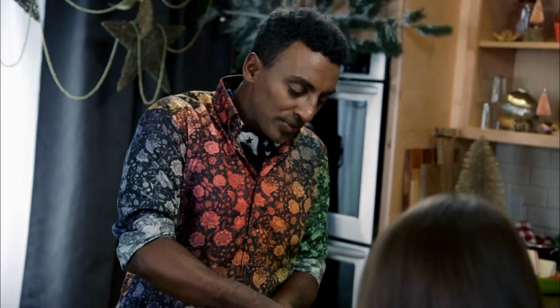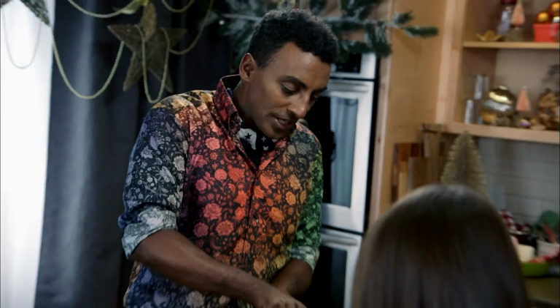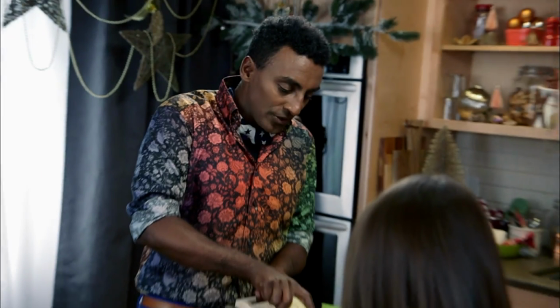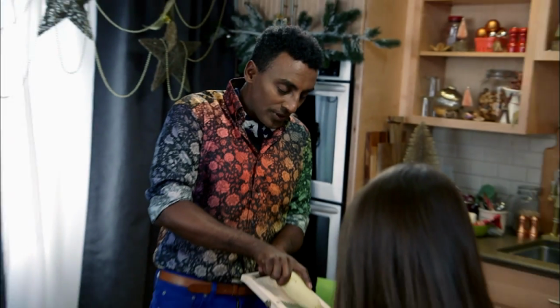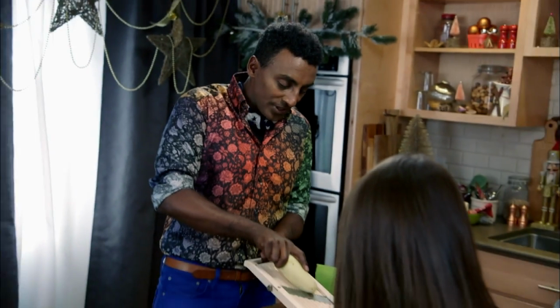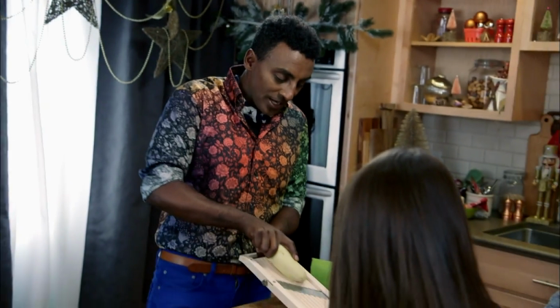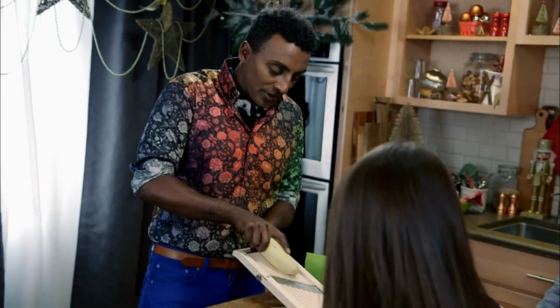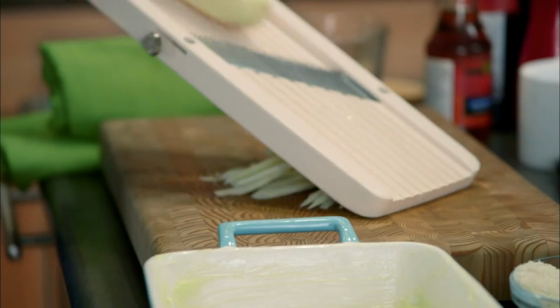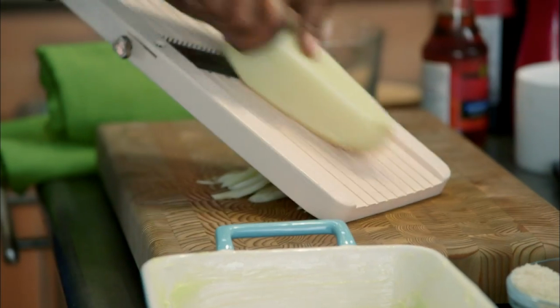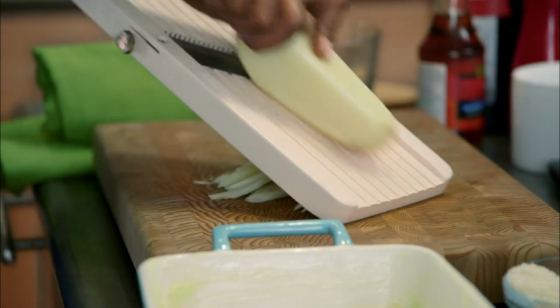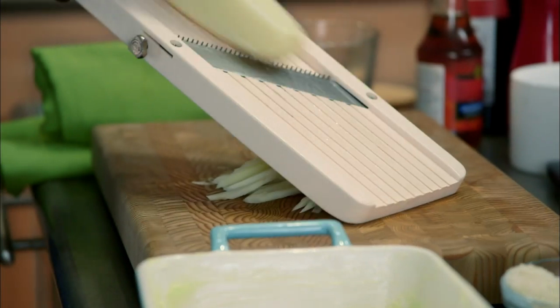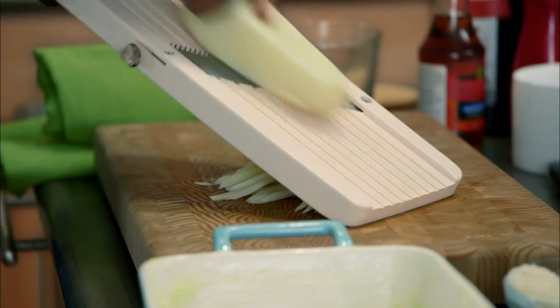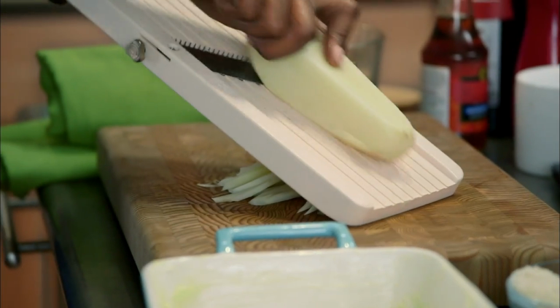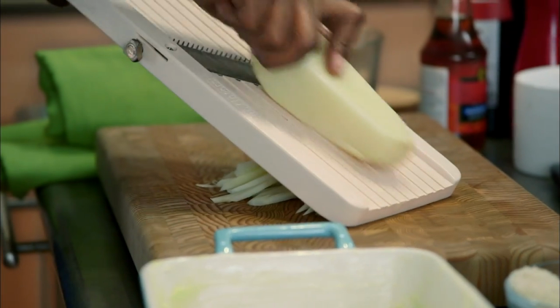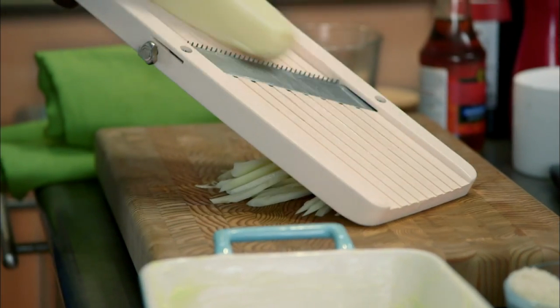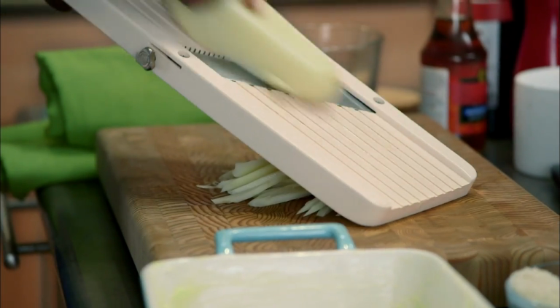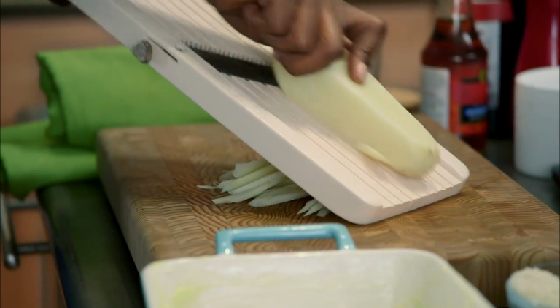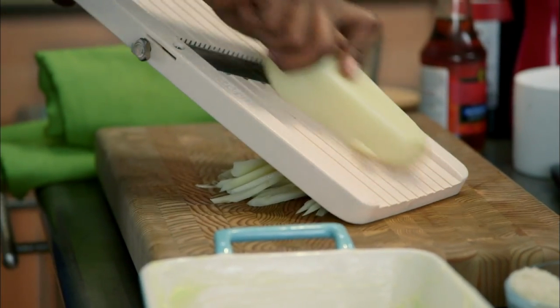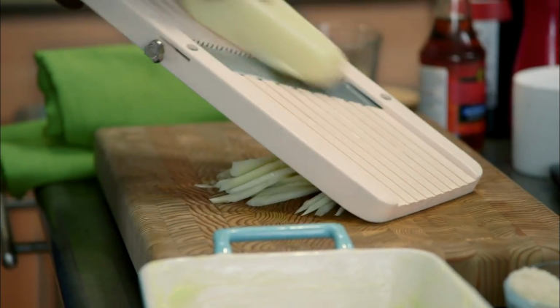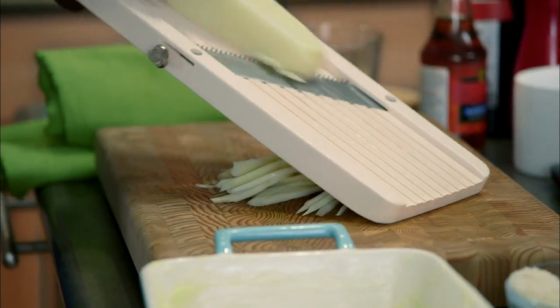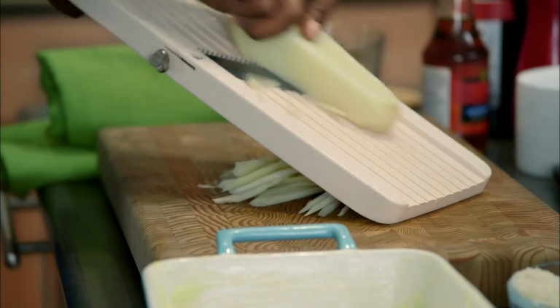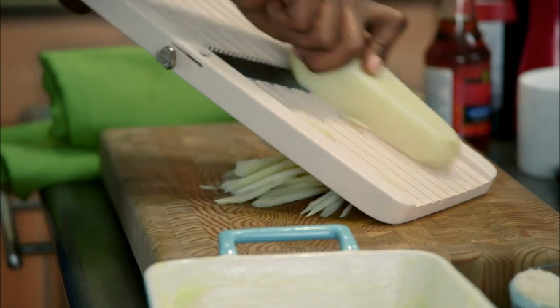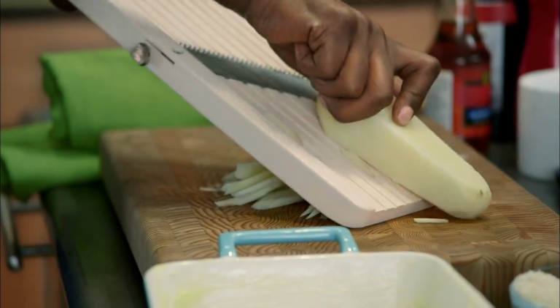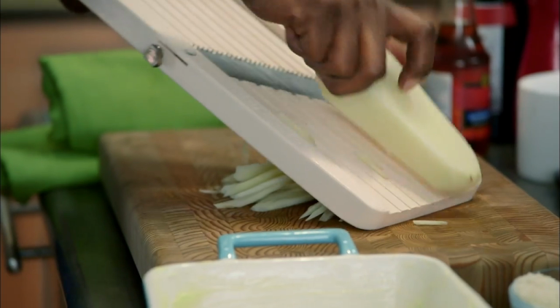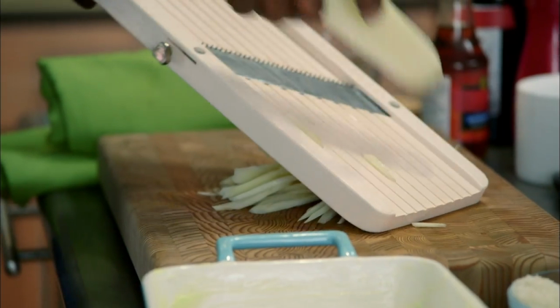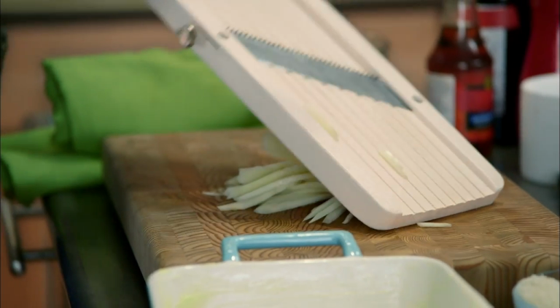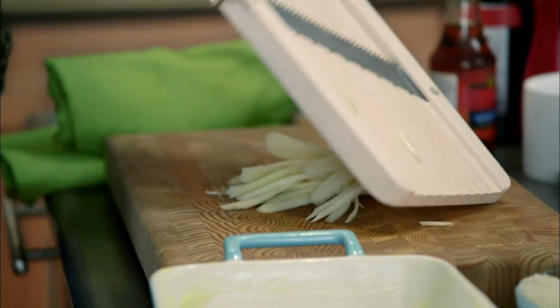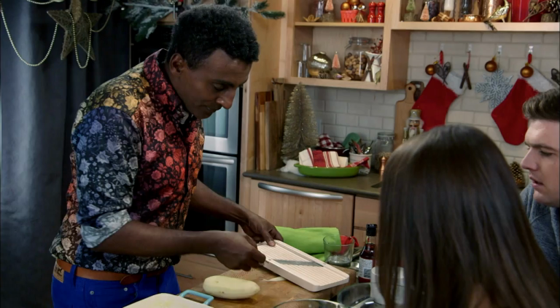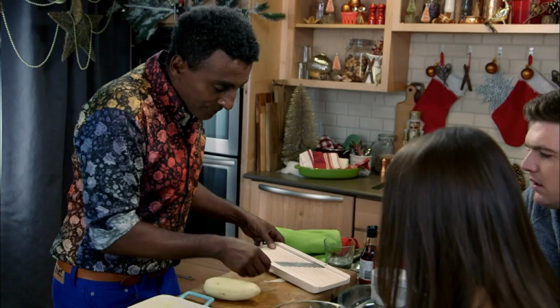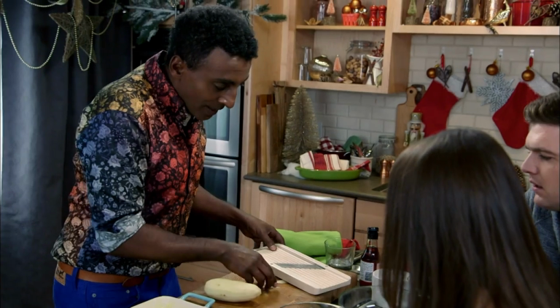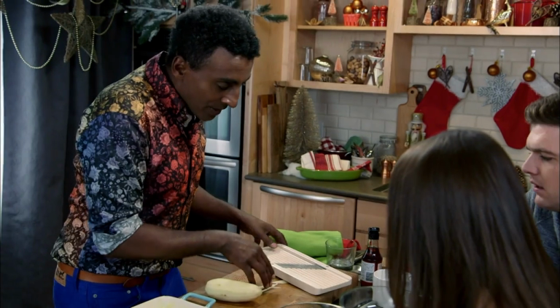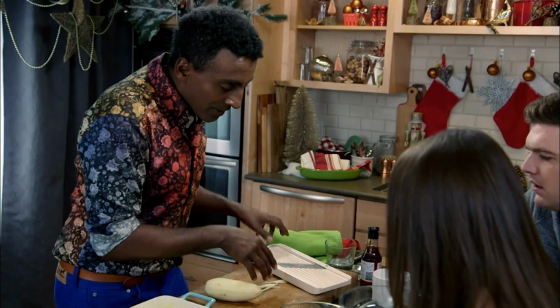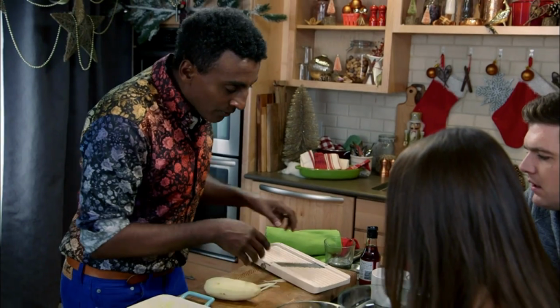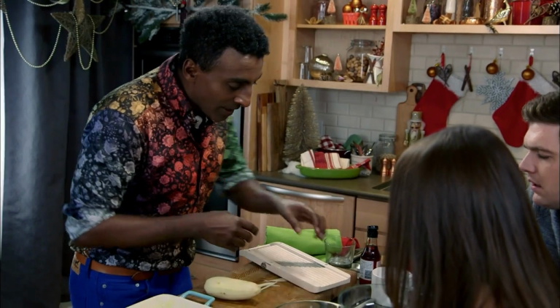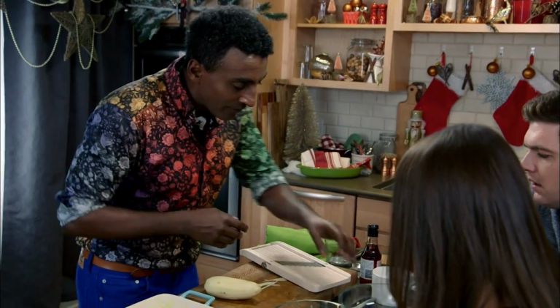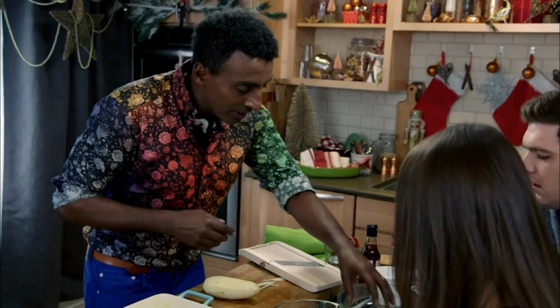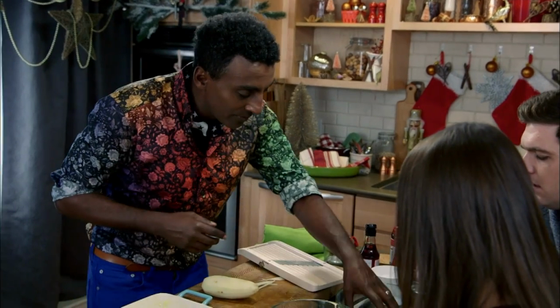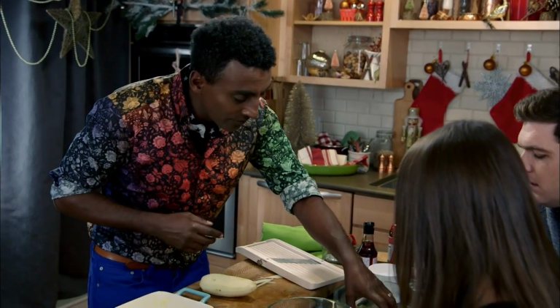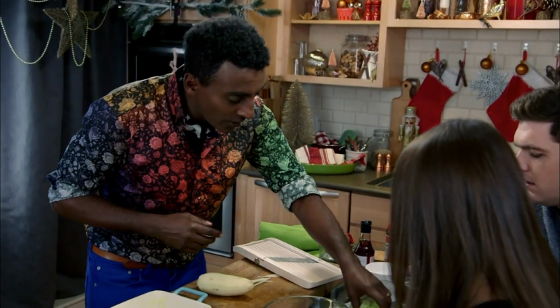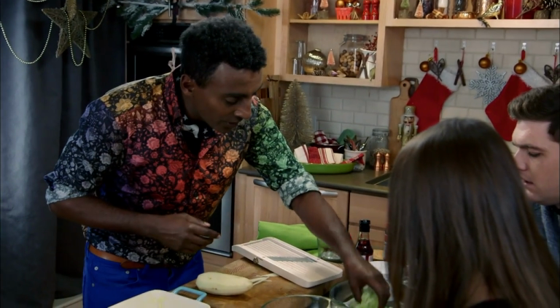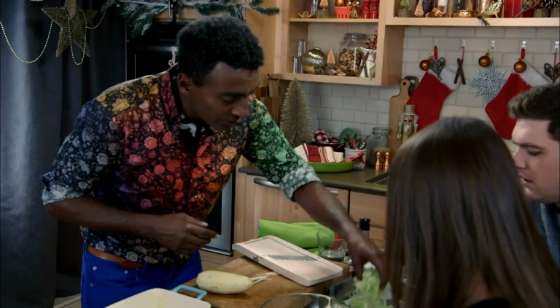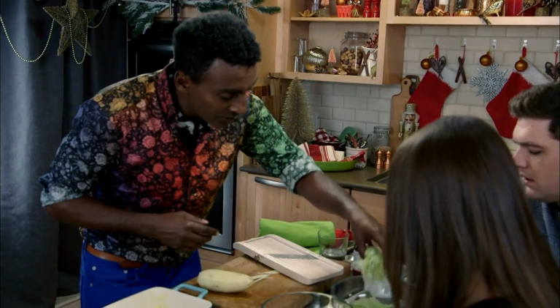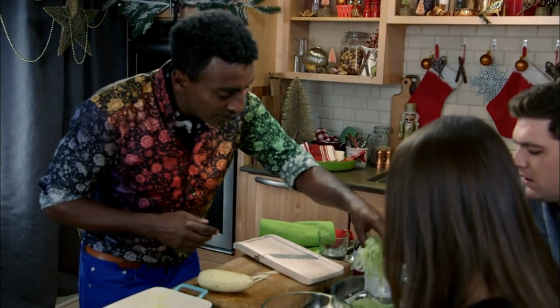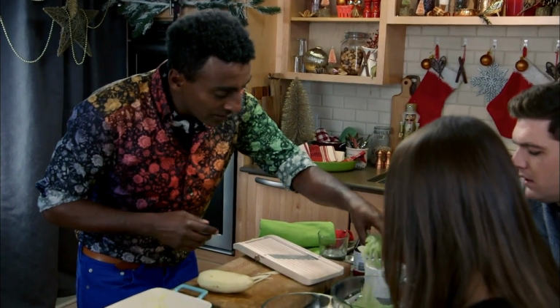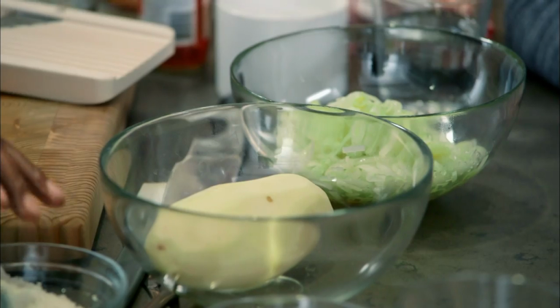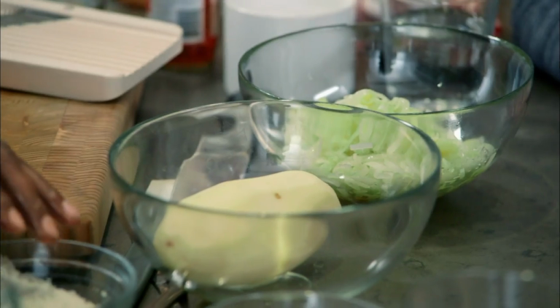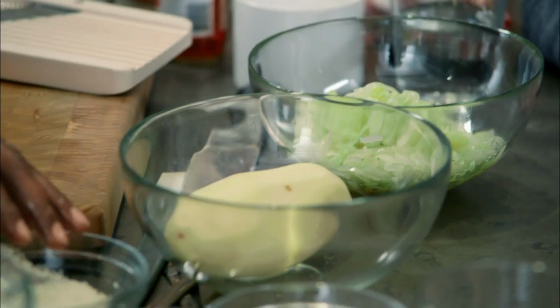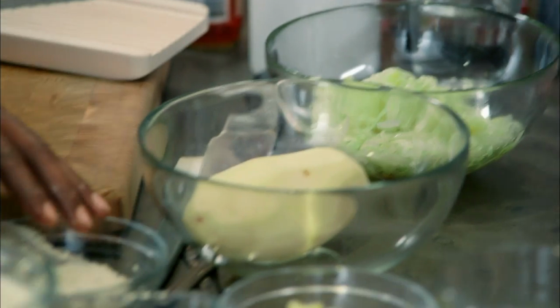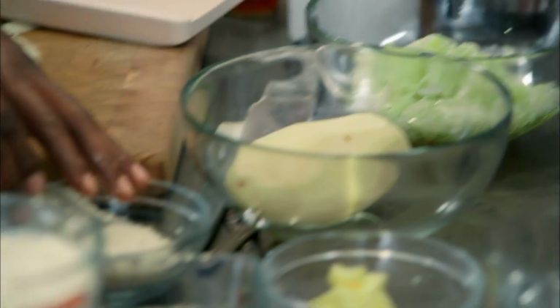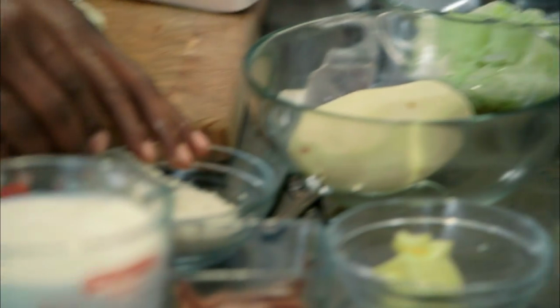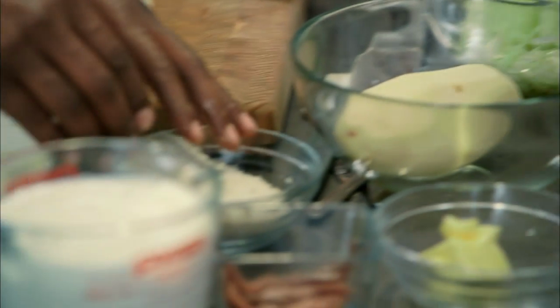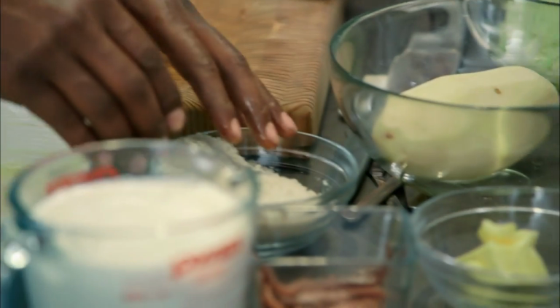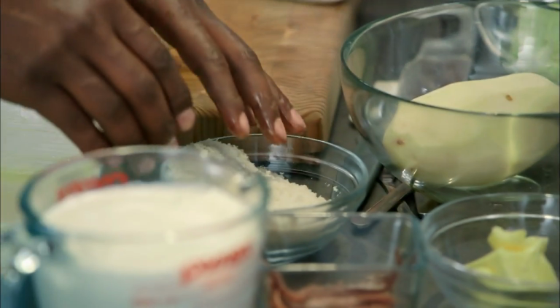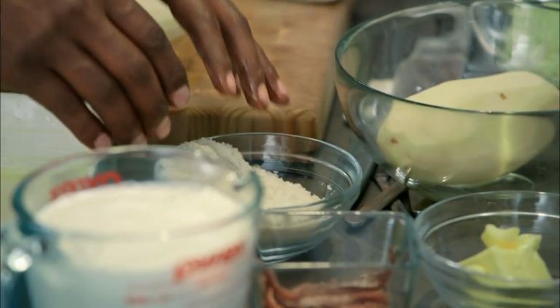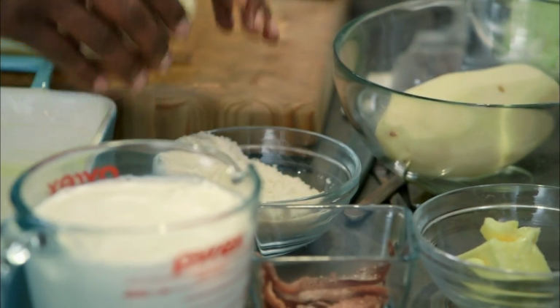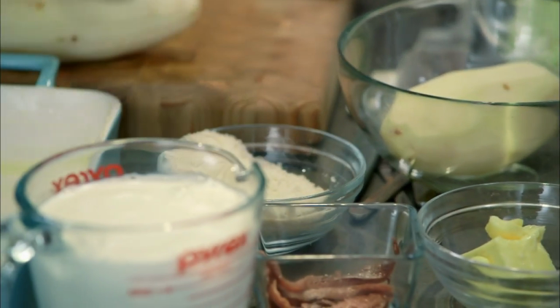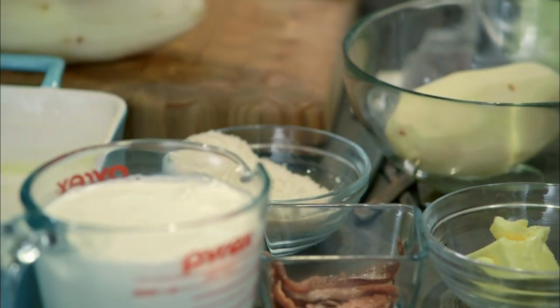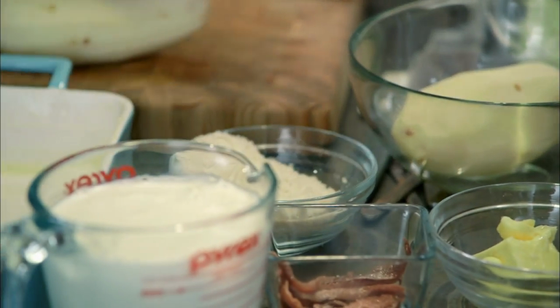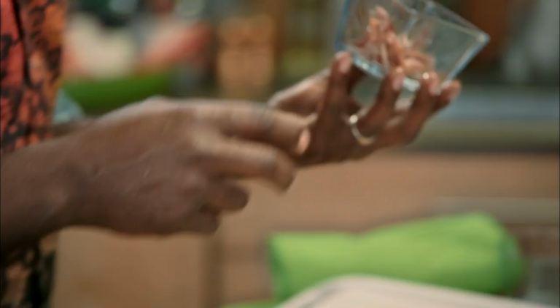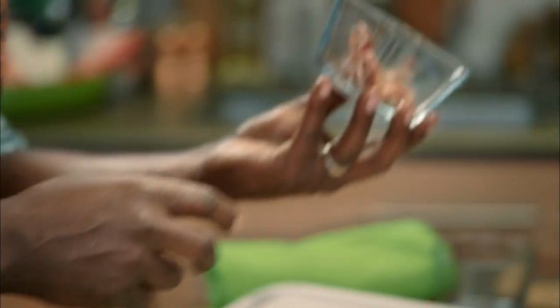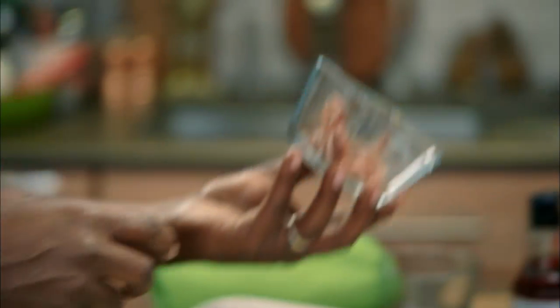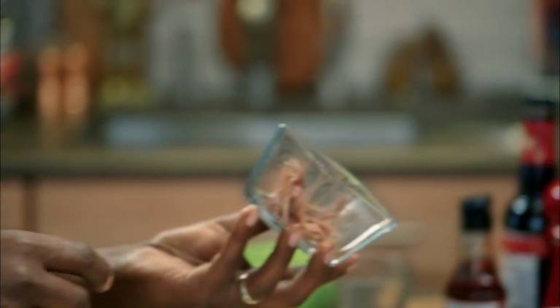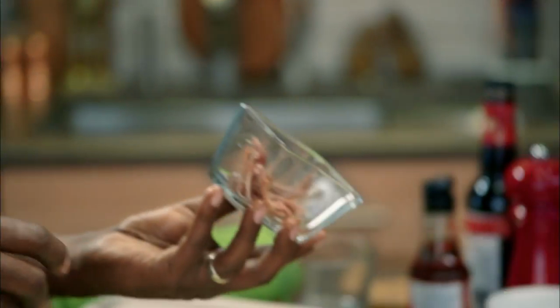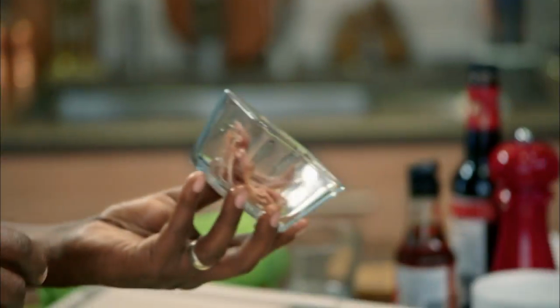It's a potato gratin where you cut the potatoes into strips like this. And then we have a little bit of onion and leeks, some breadcrumbs, and anchovies.